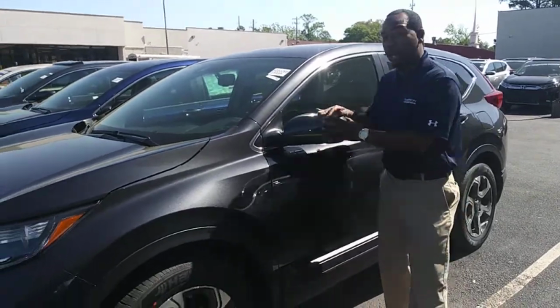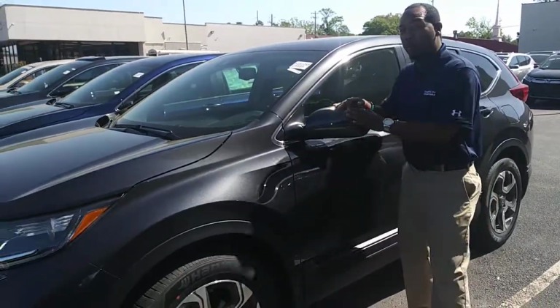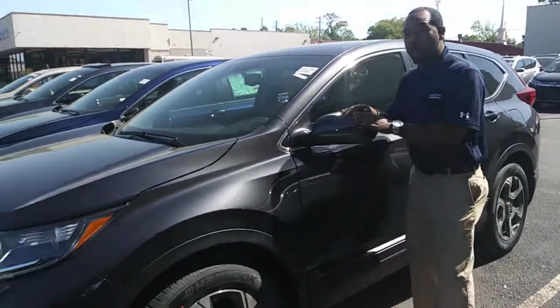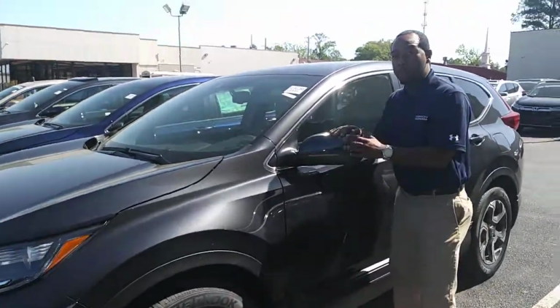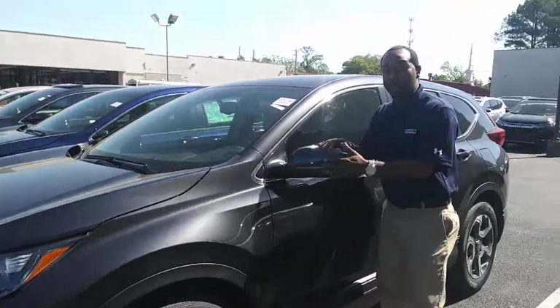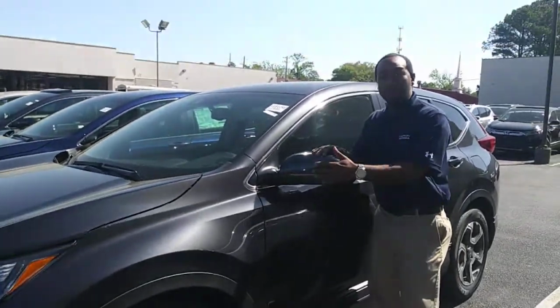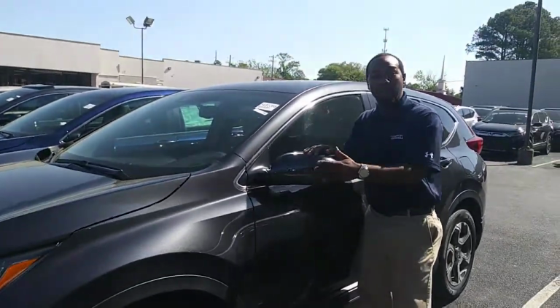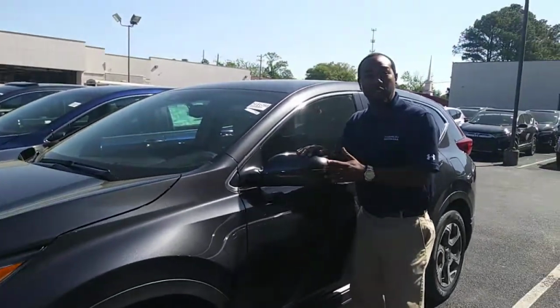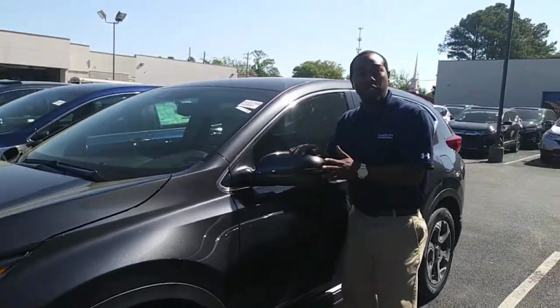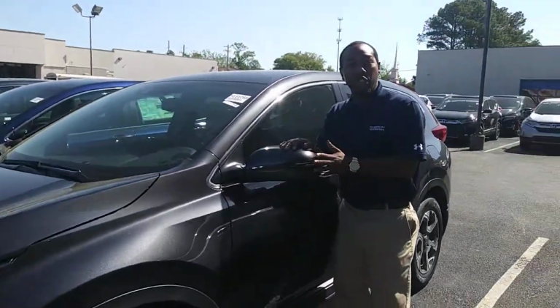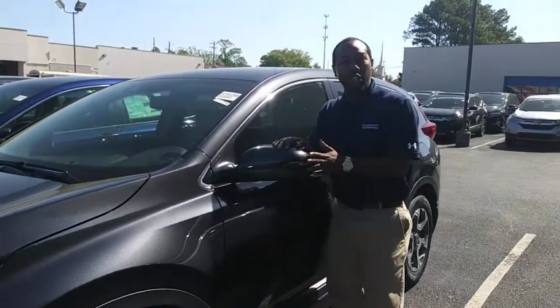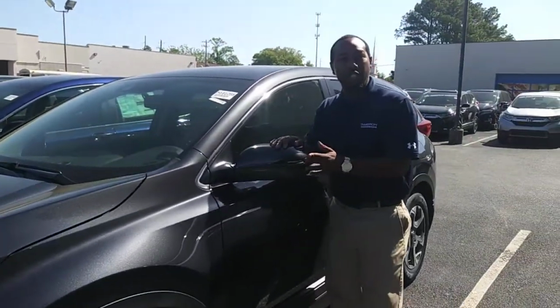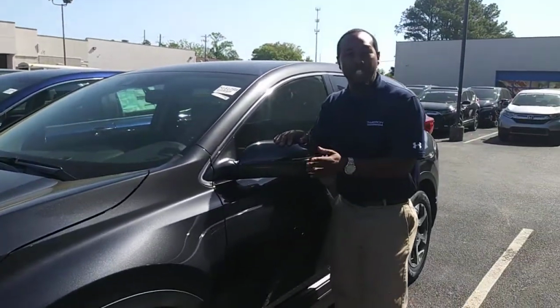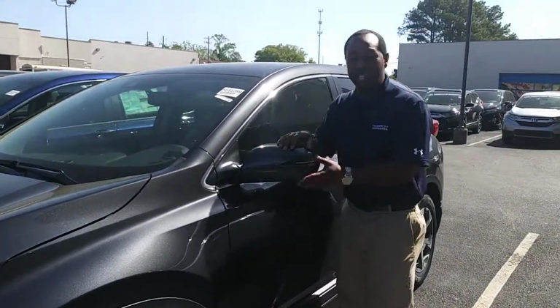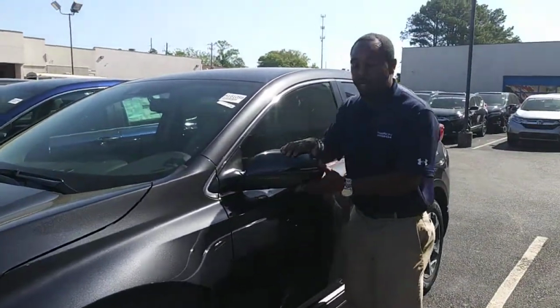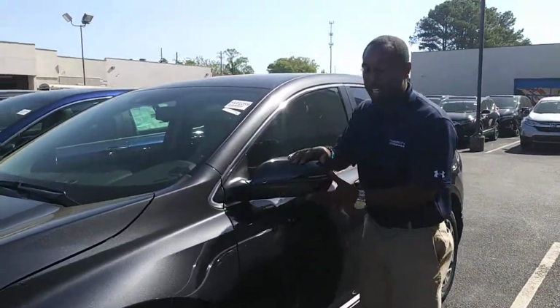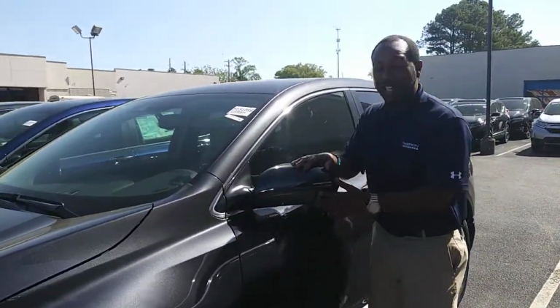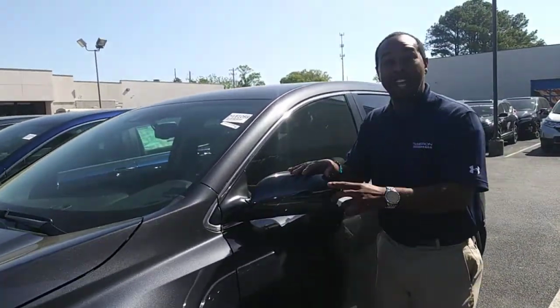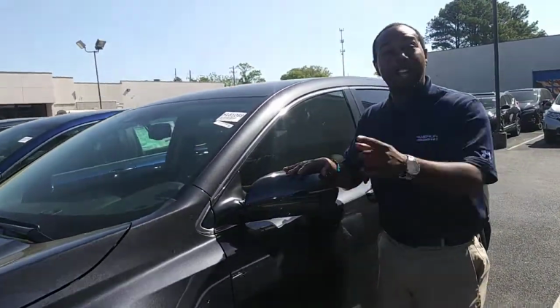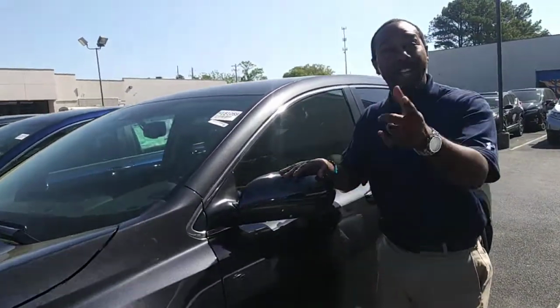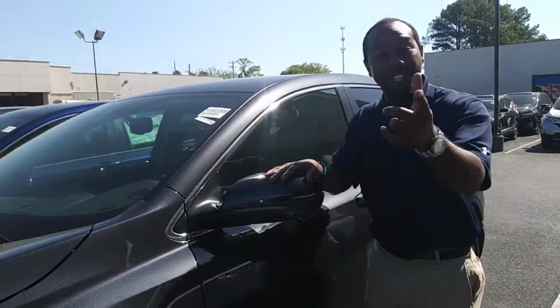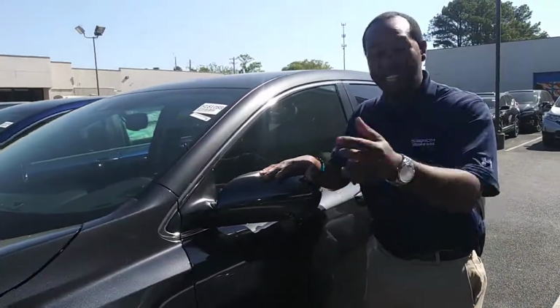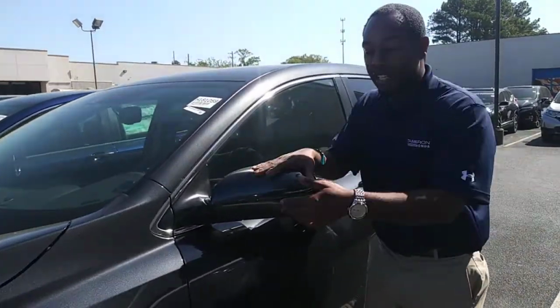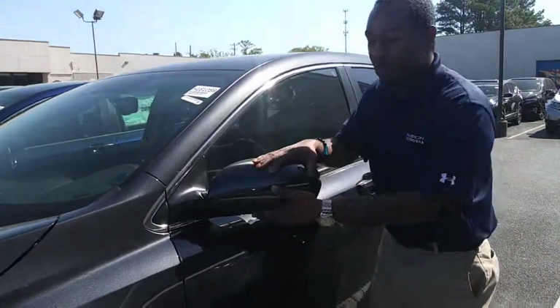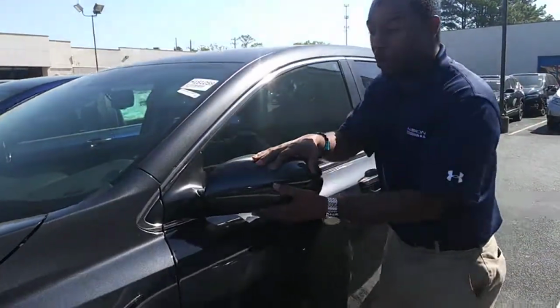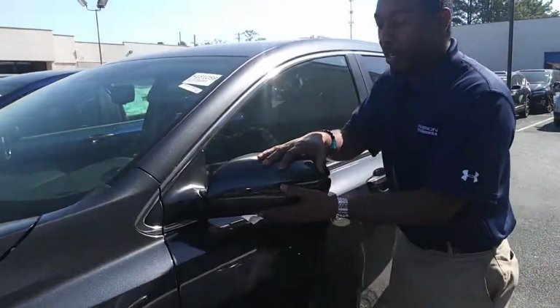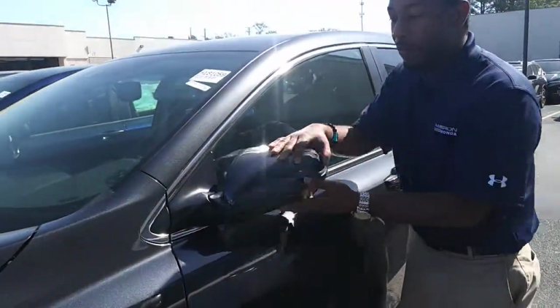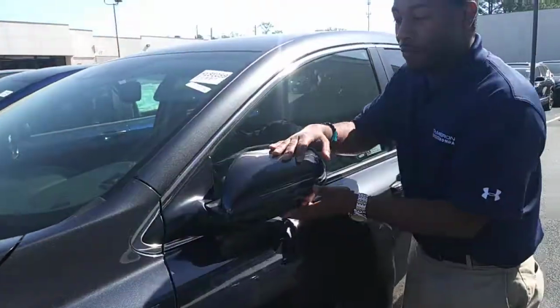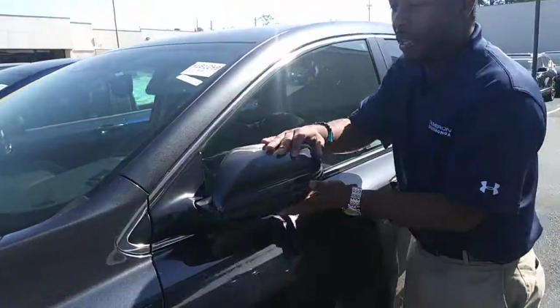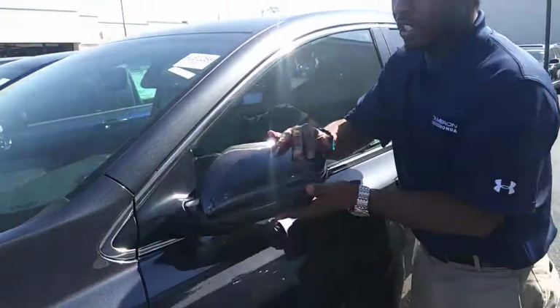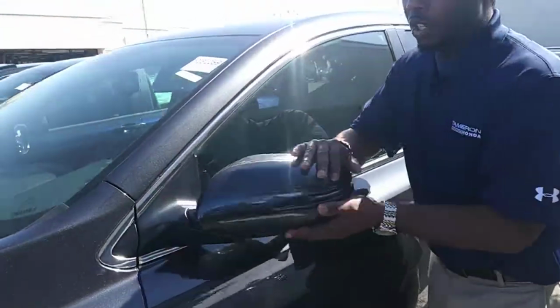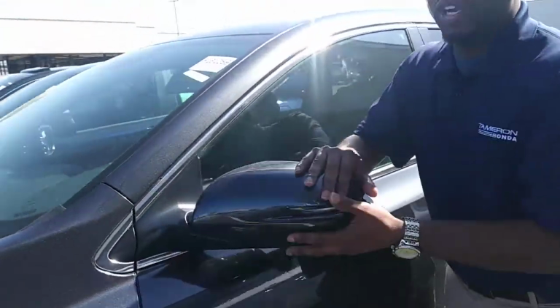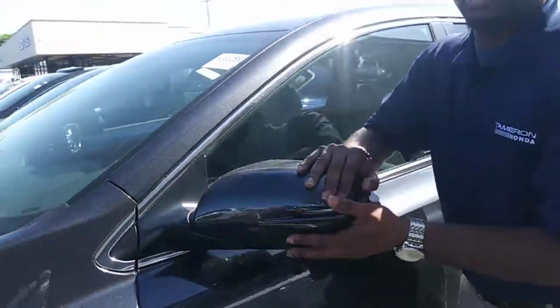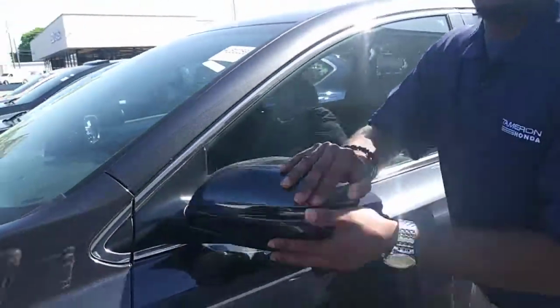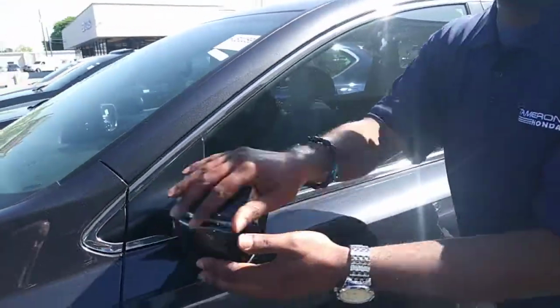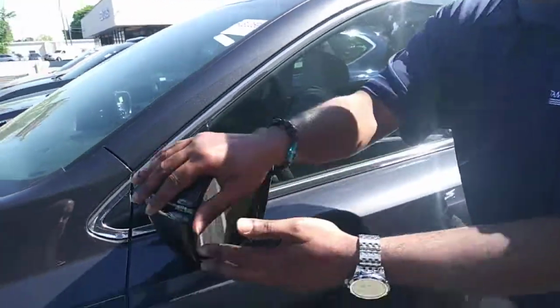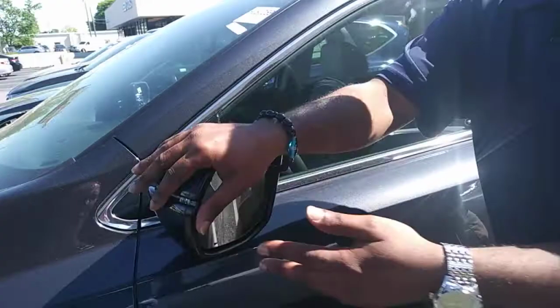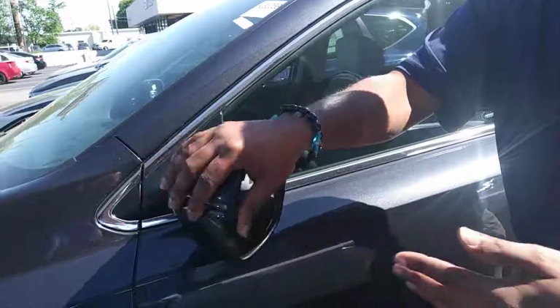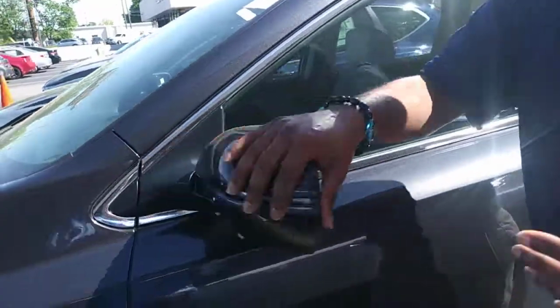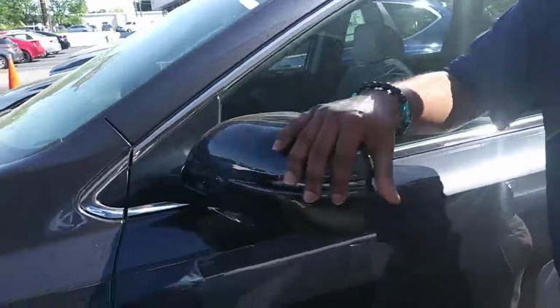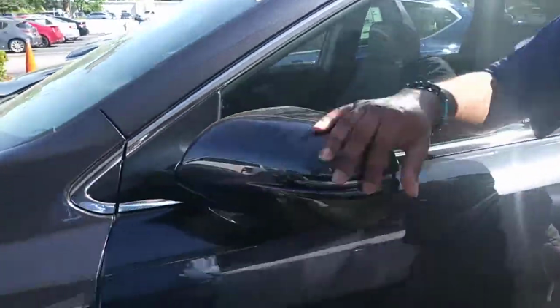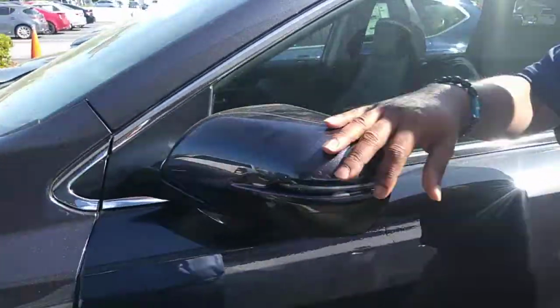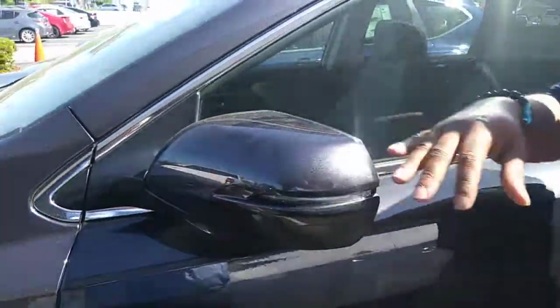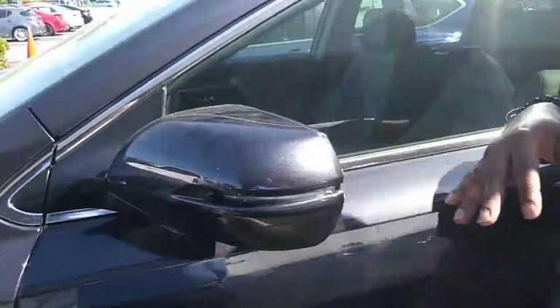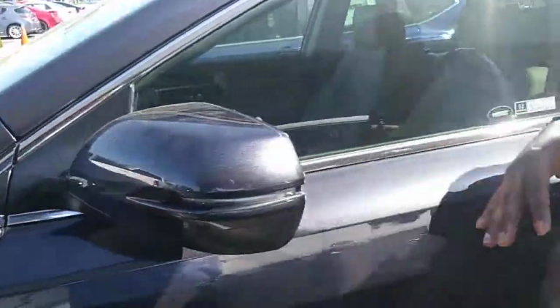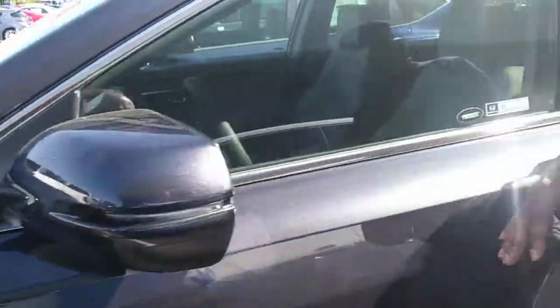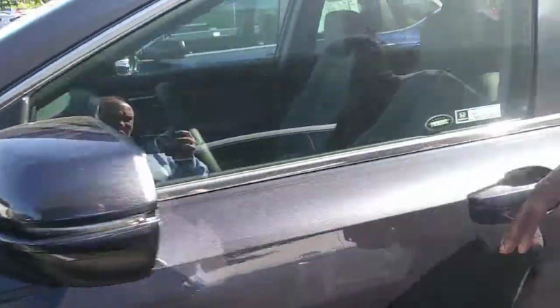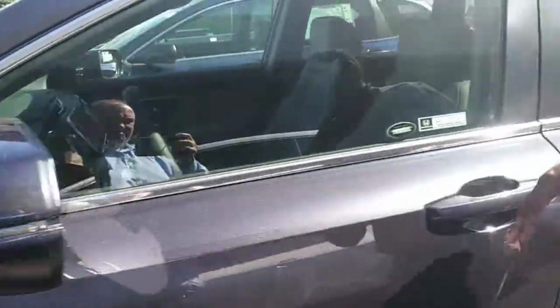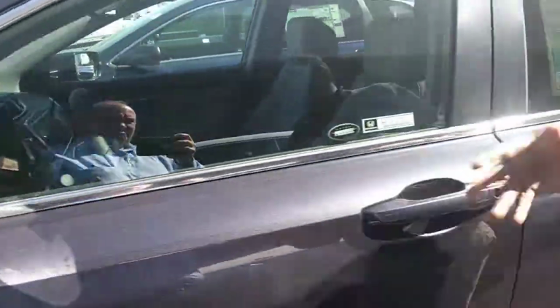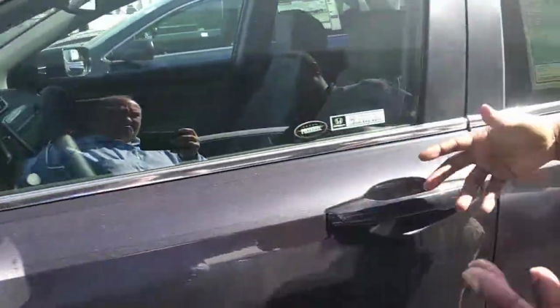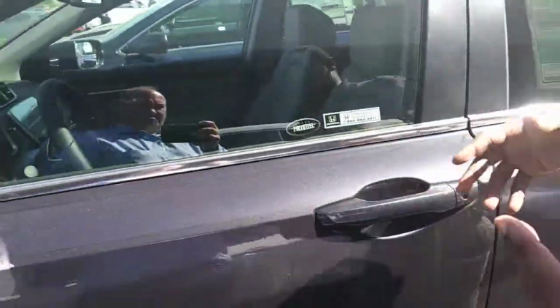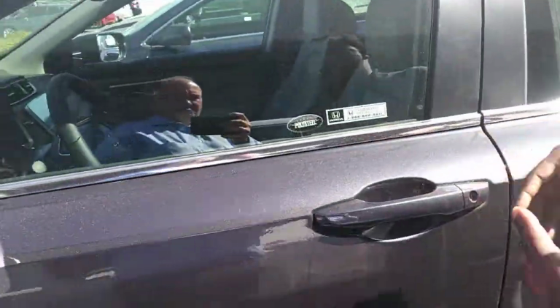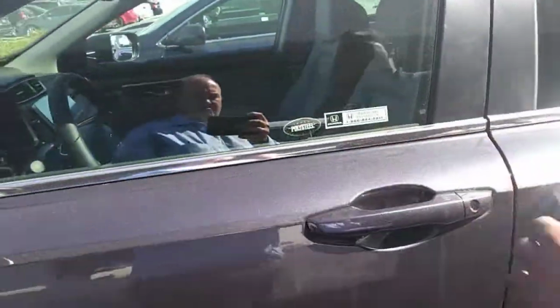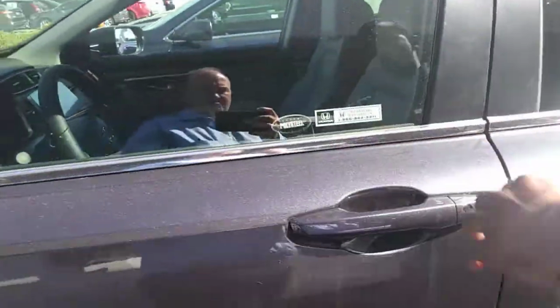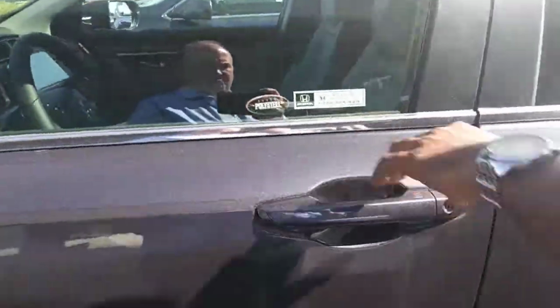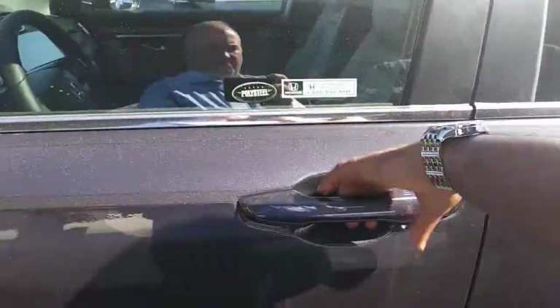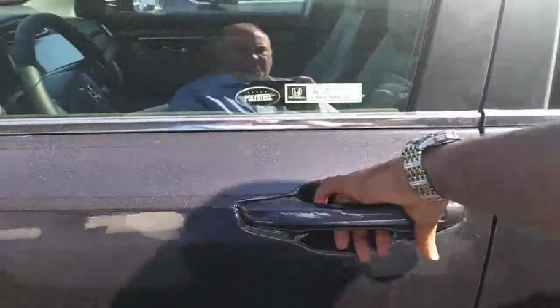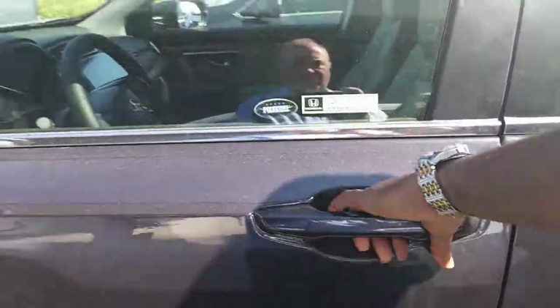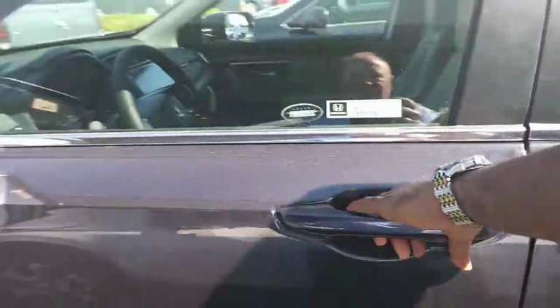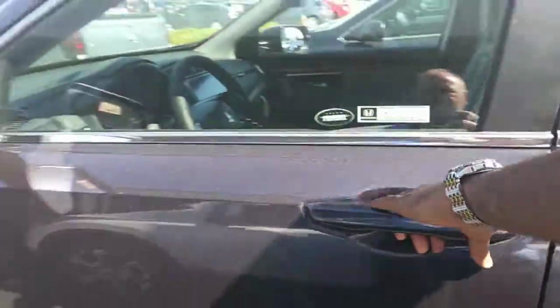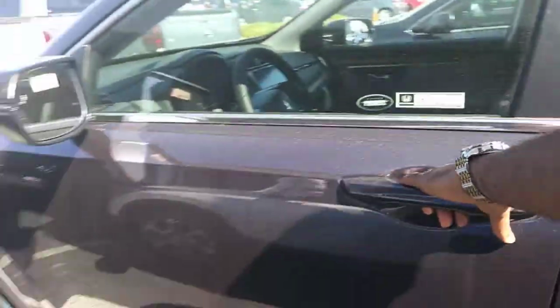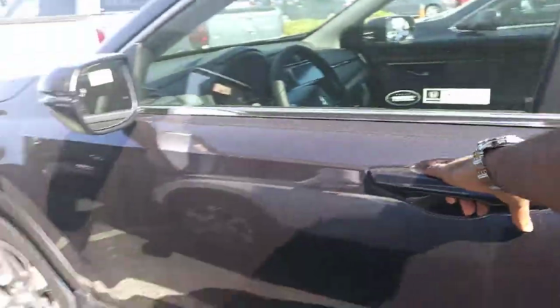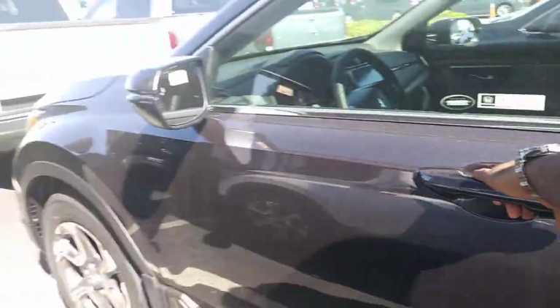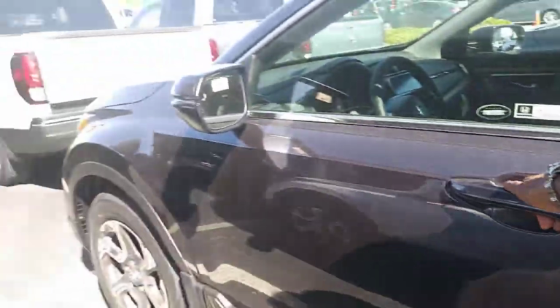Breakaway mirrors with the turns — signal indicator, LED as well. So you're not going to have to worry about tight spaces anymore and knocking your mirrors off.